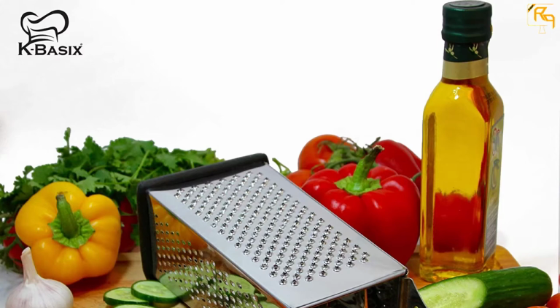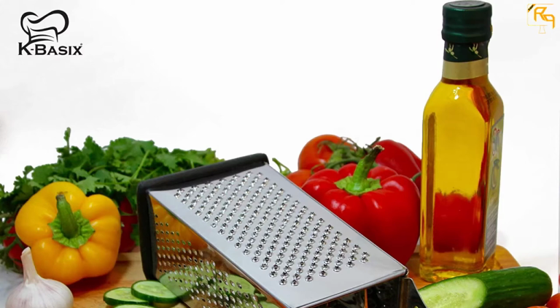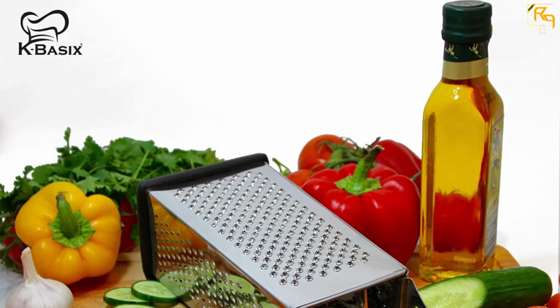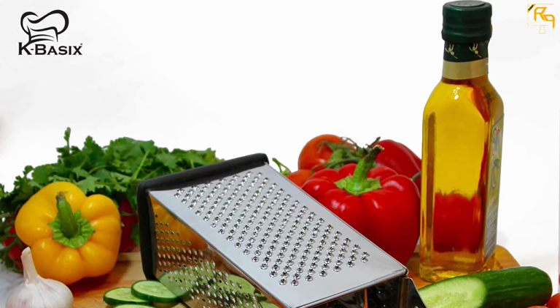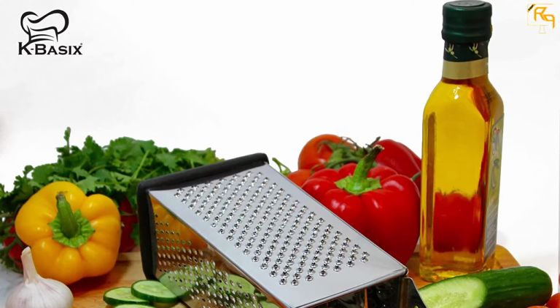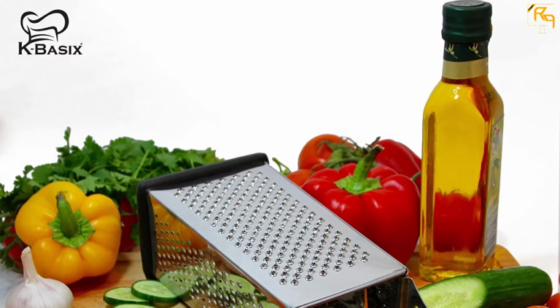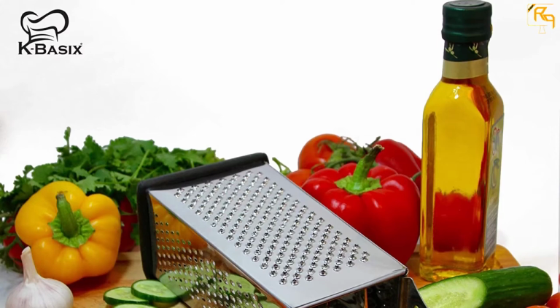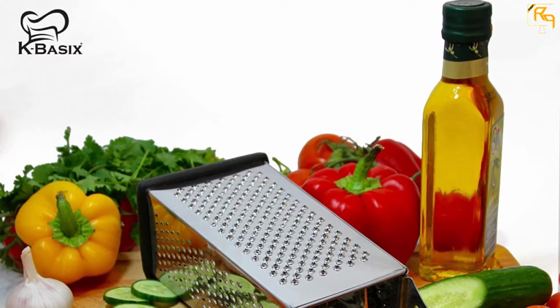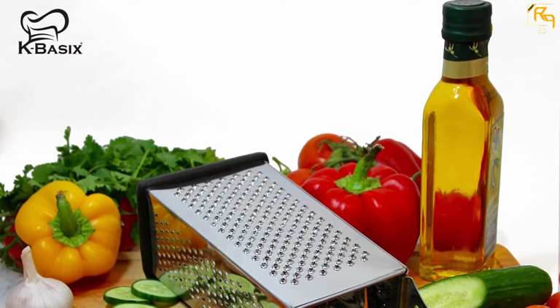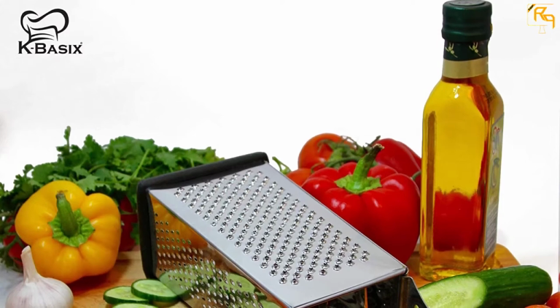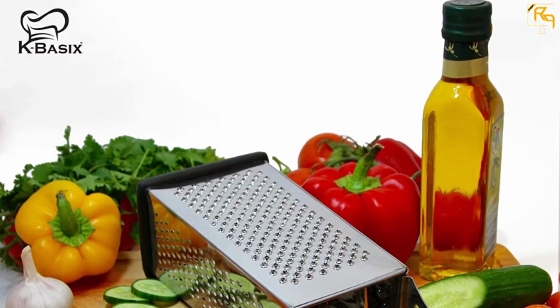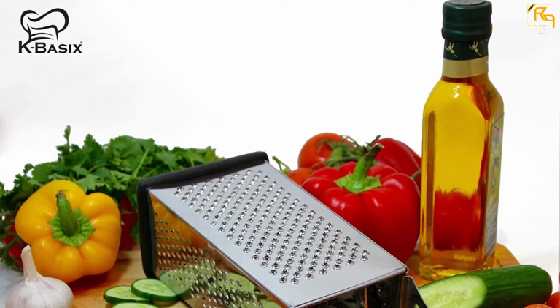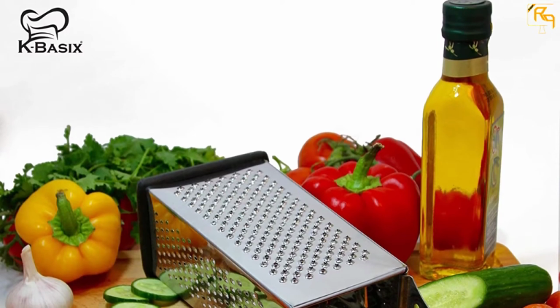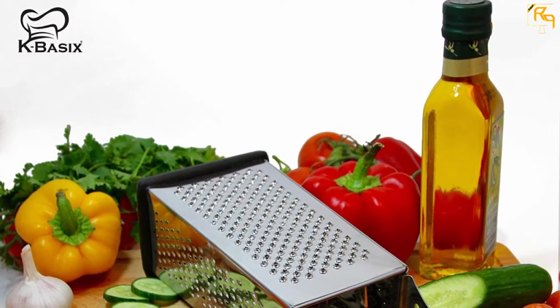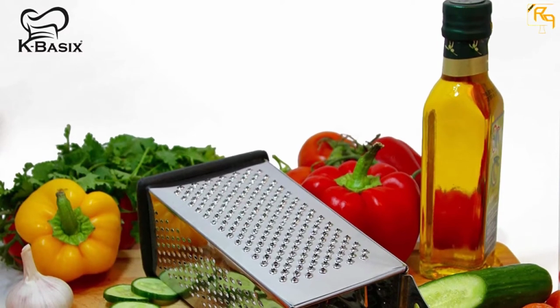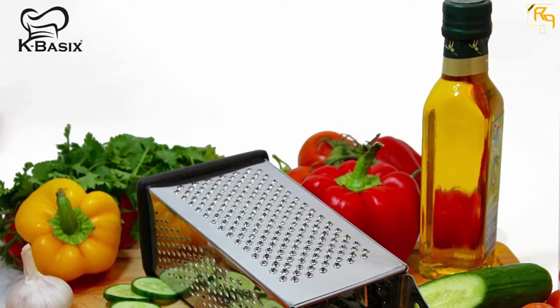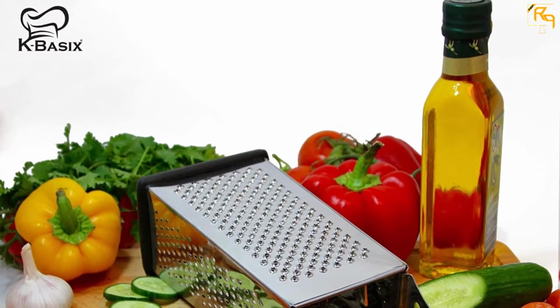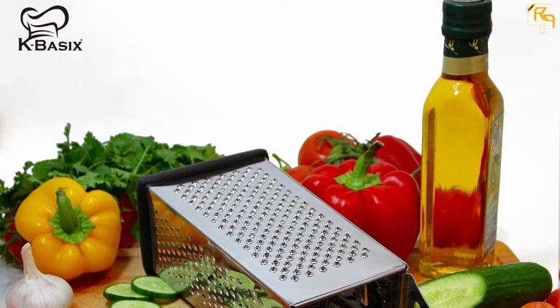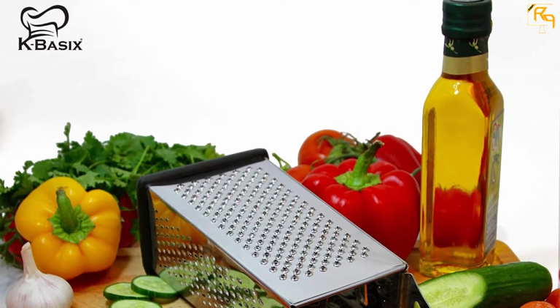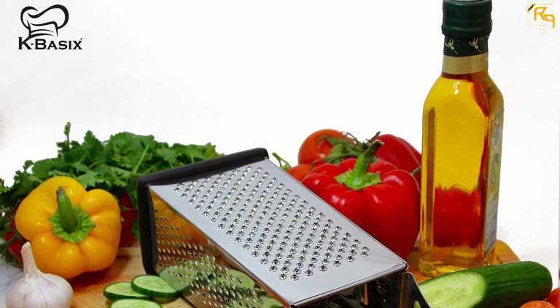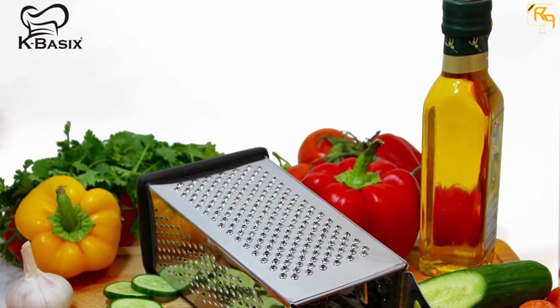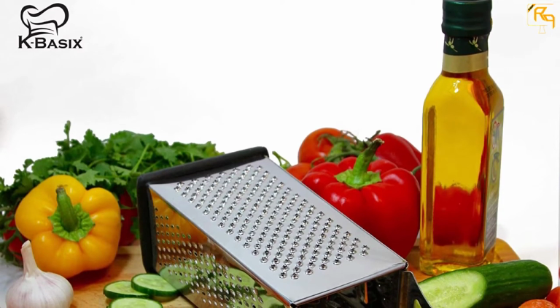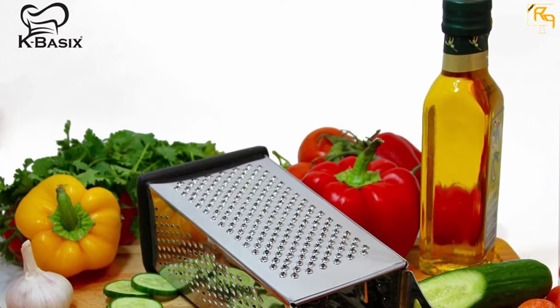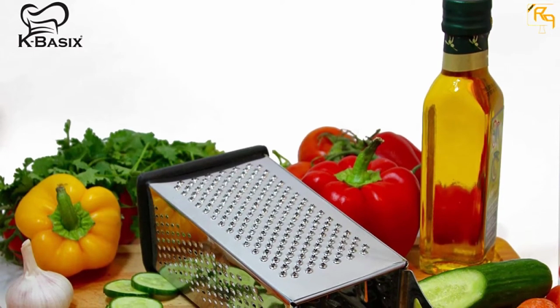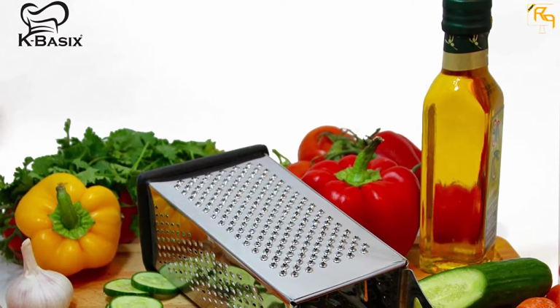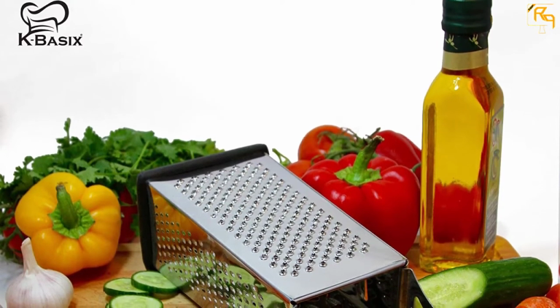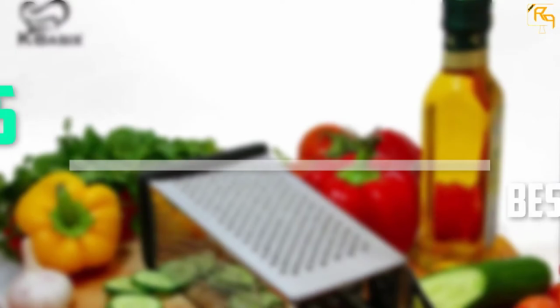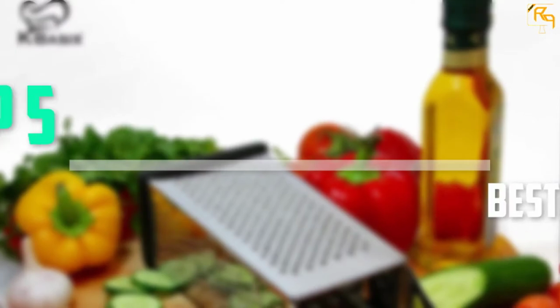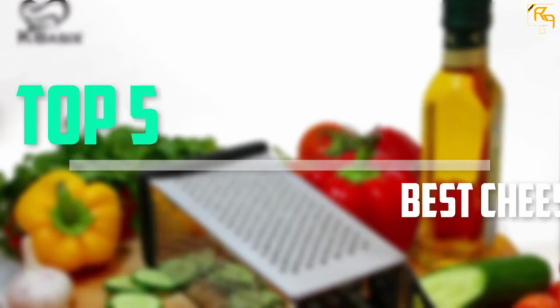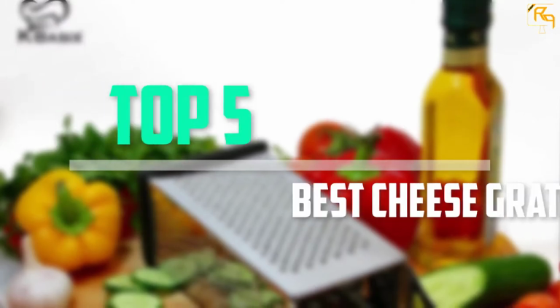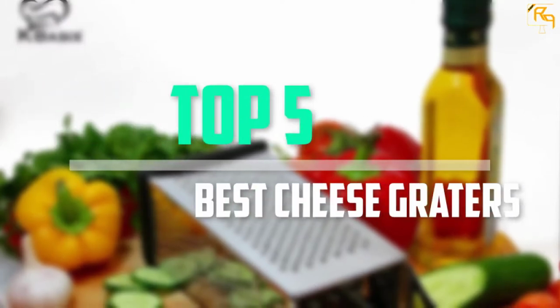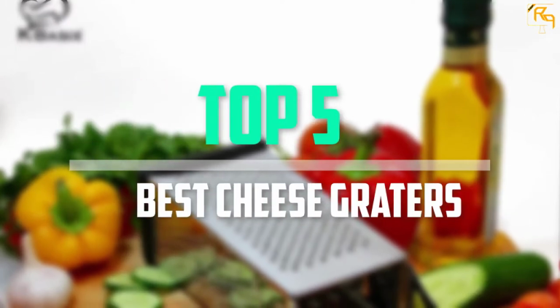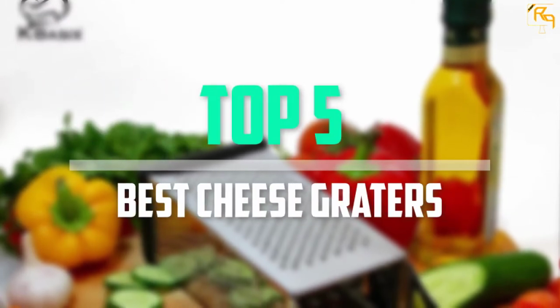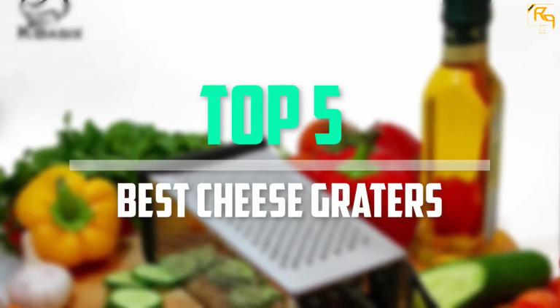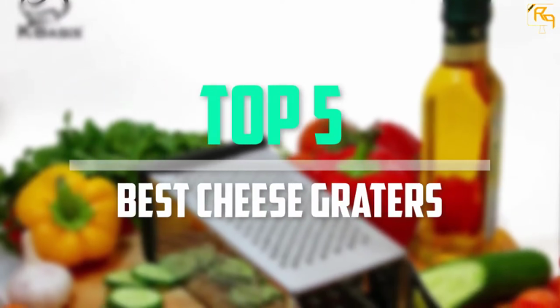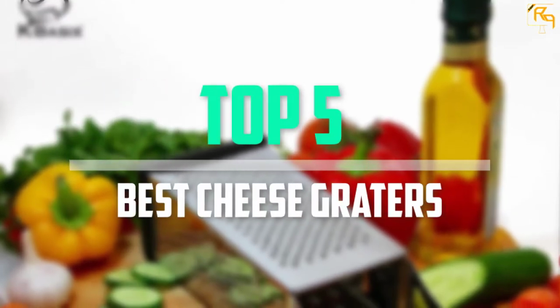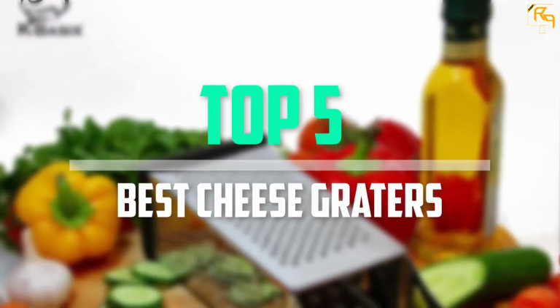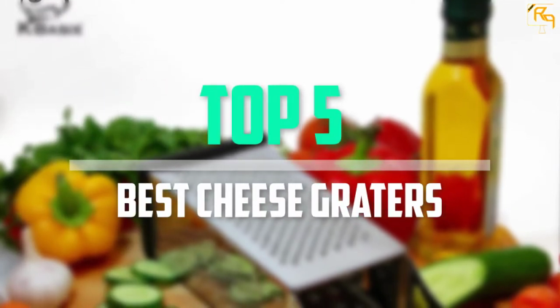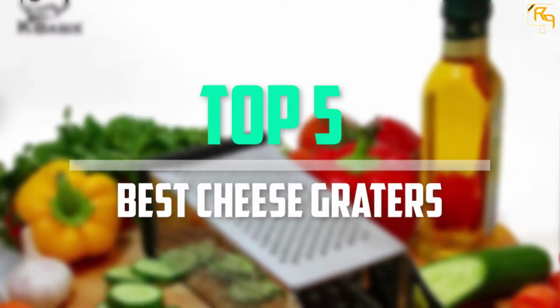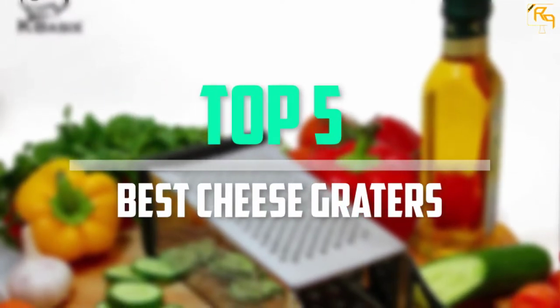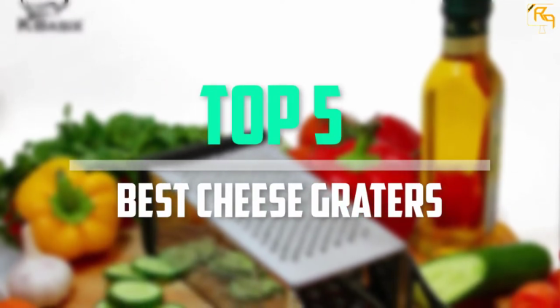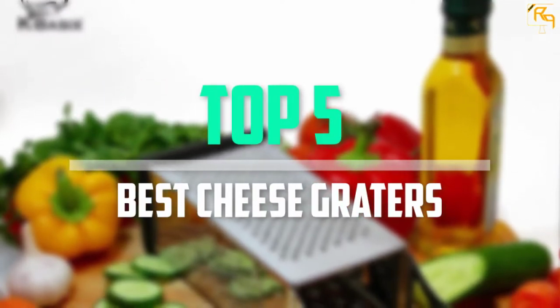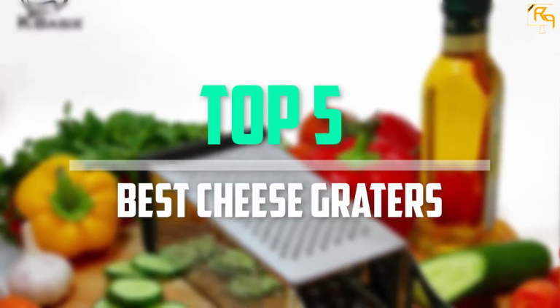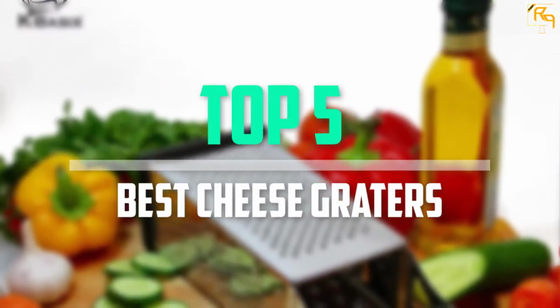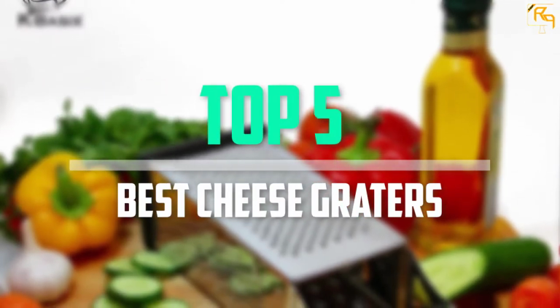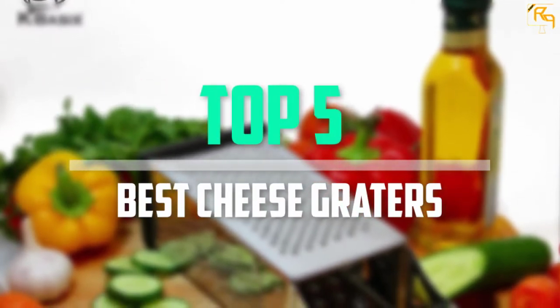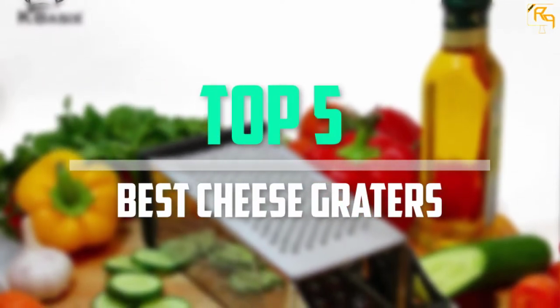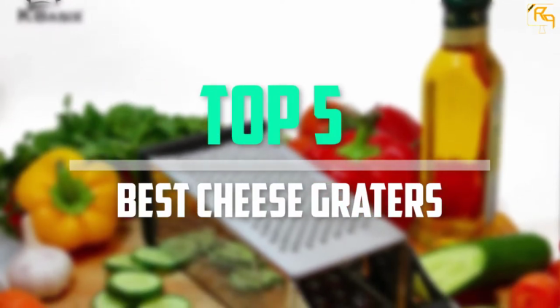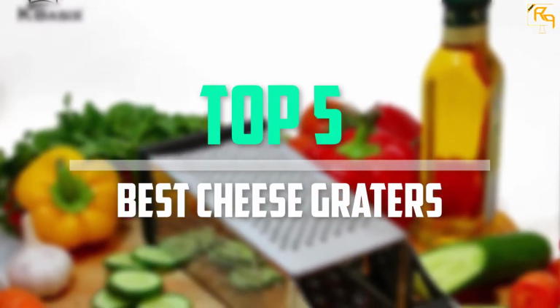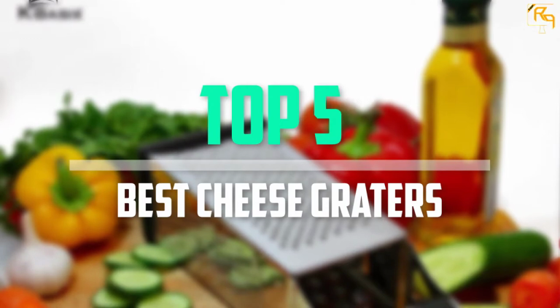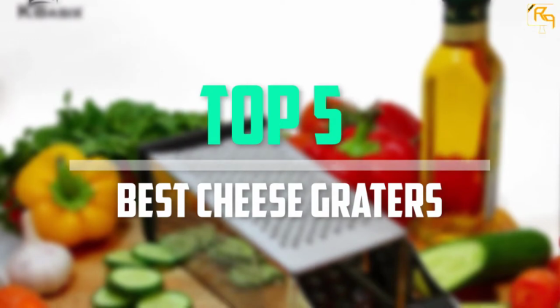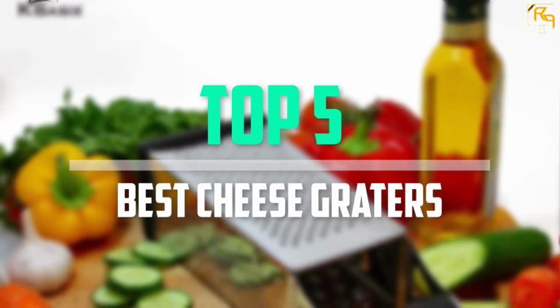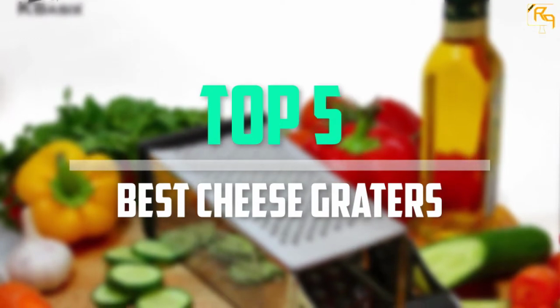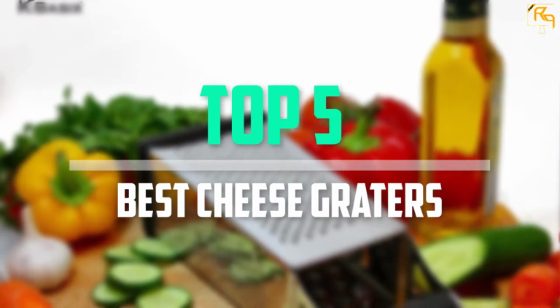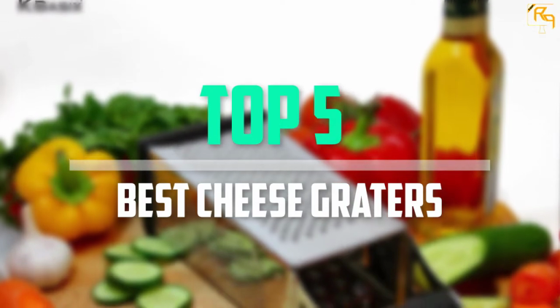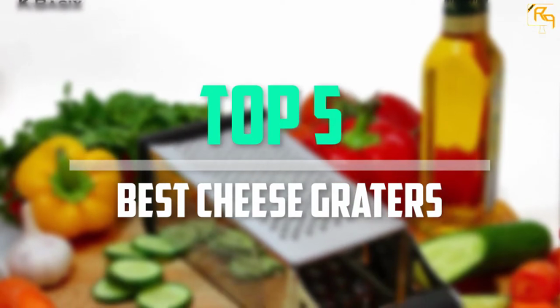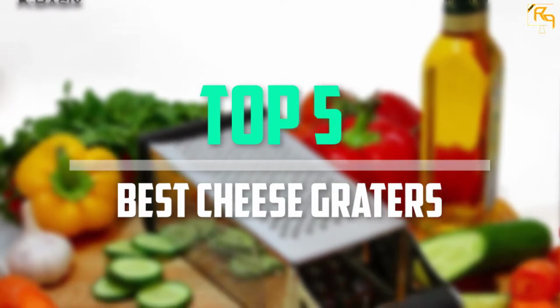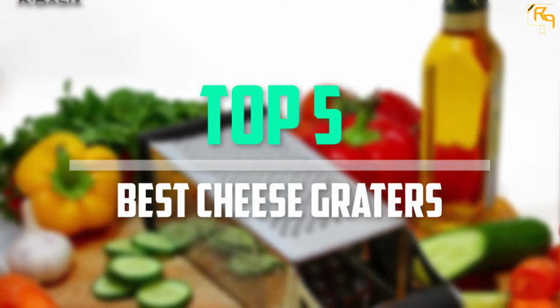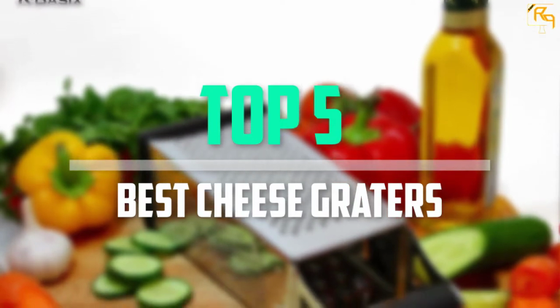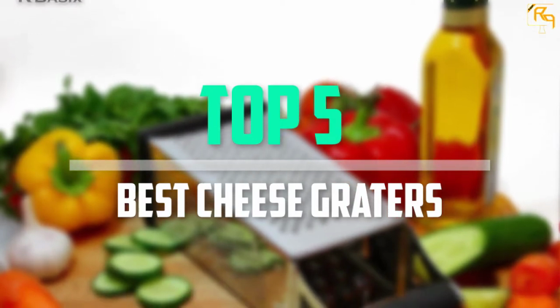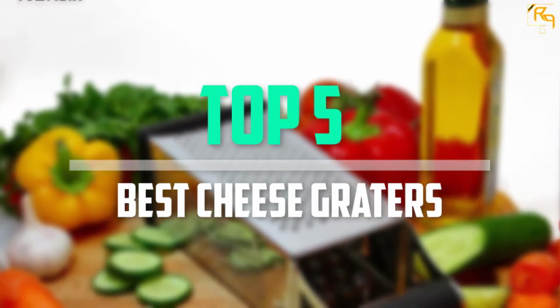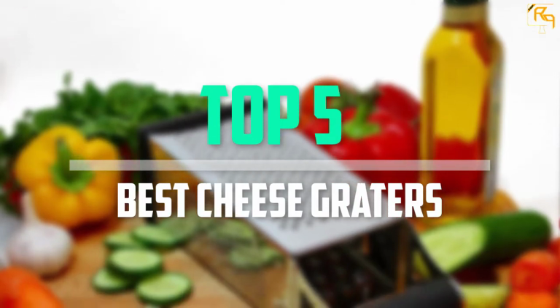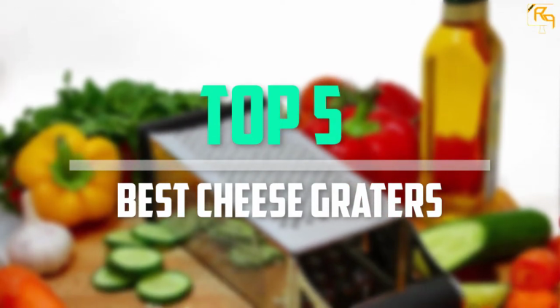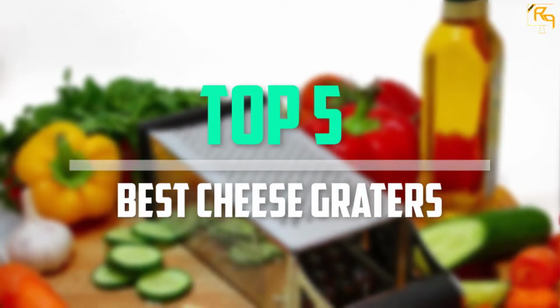In this episode of the Reviews Point, we'll cover the top 5 best cheese graters that are available on the market for their true quality.